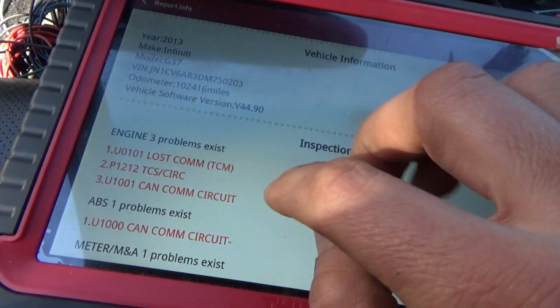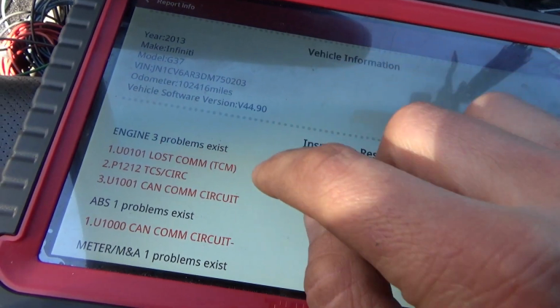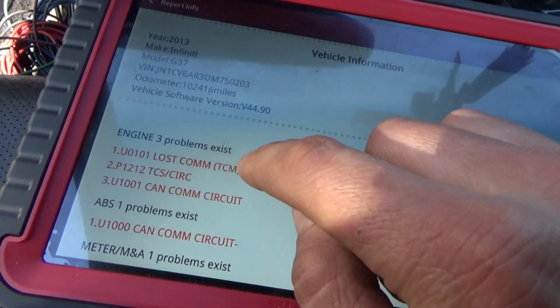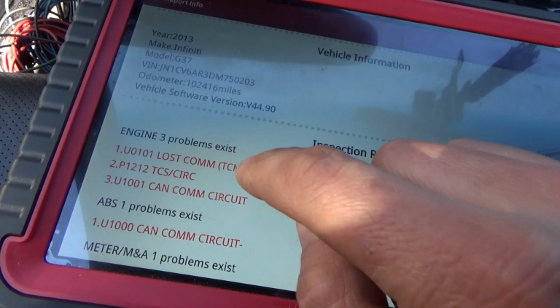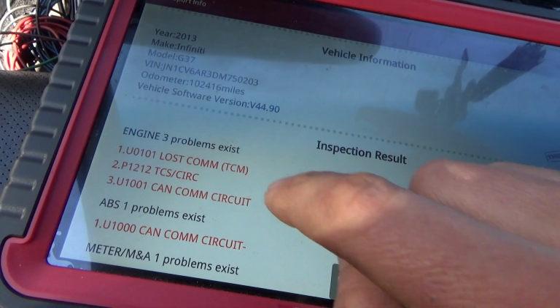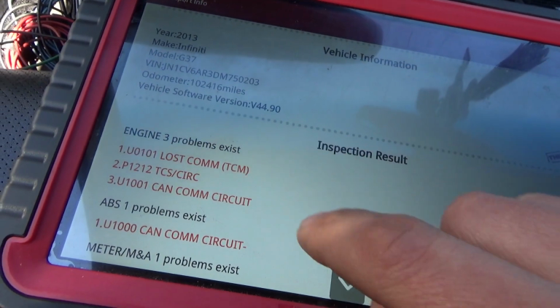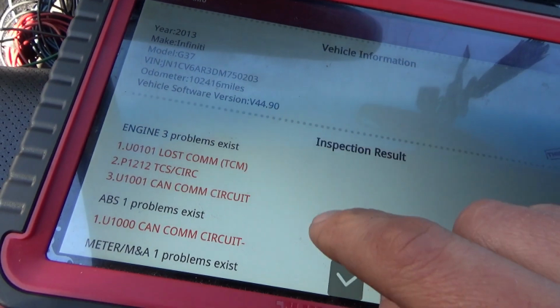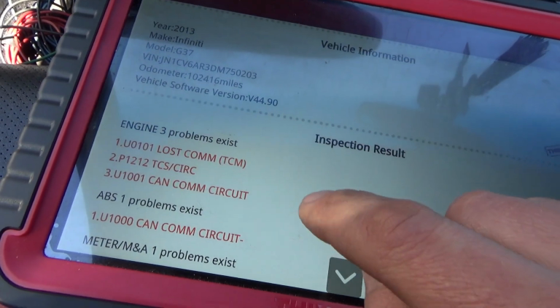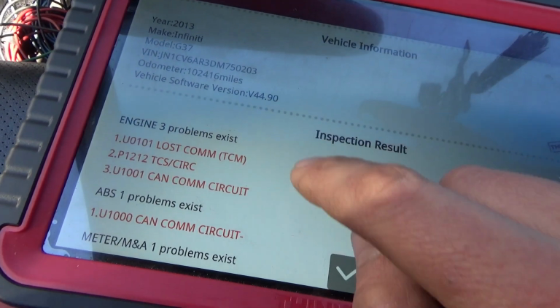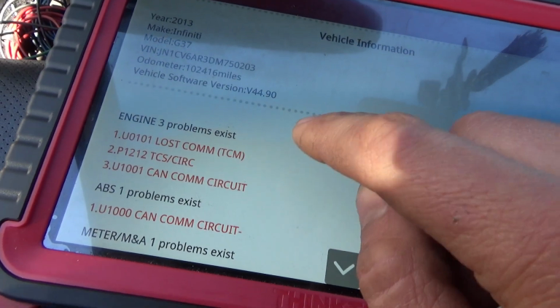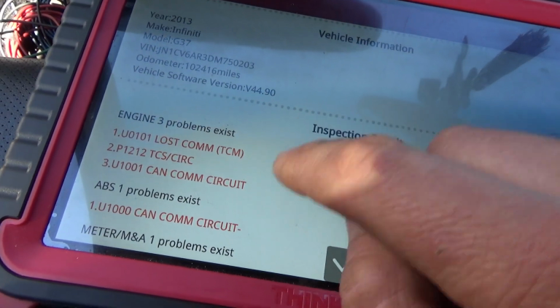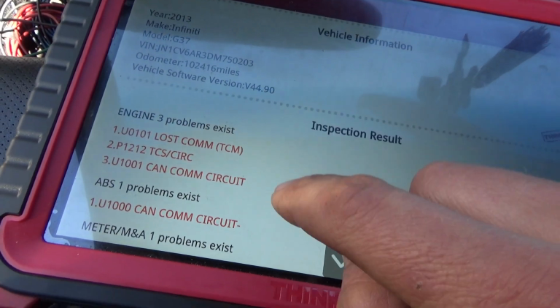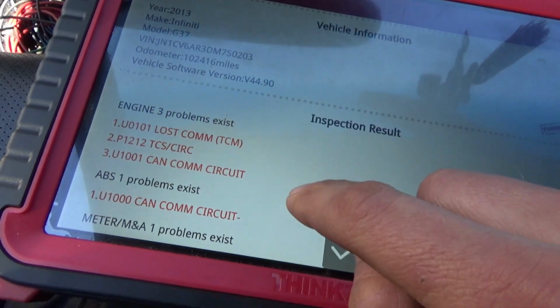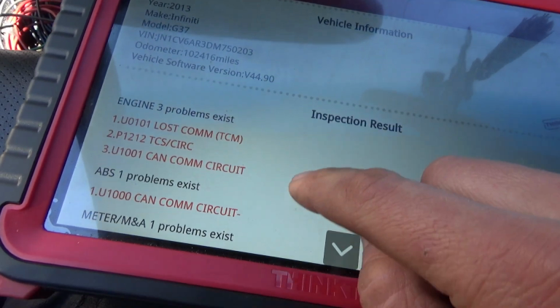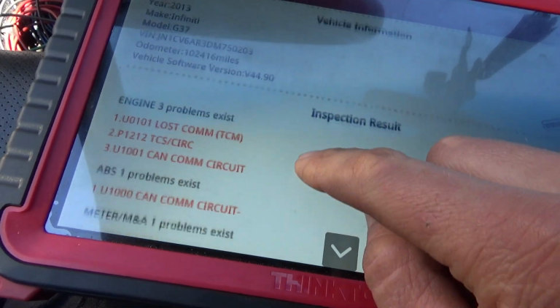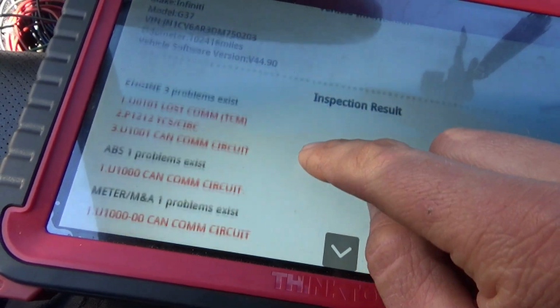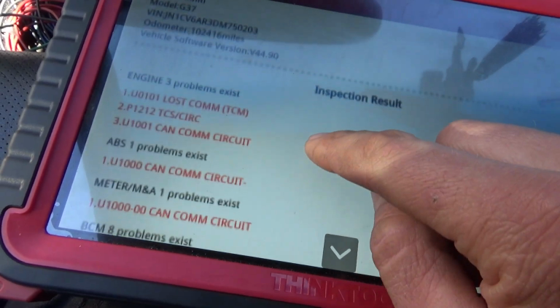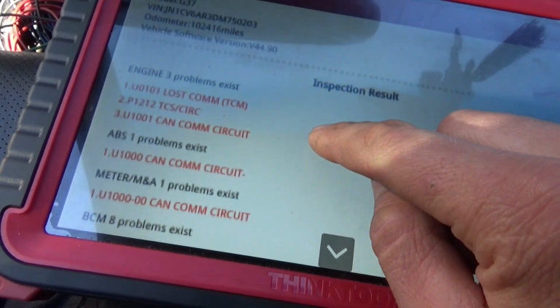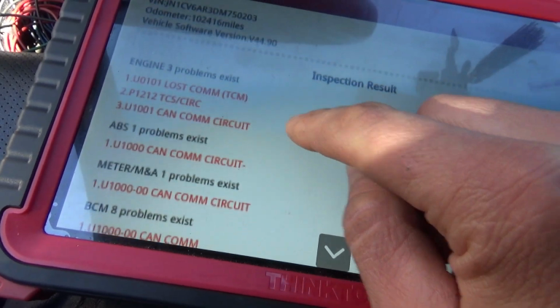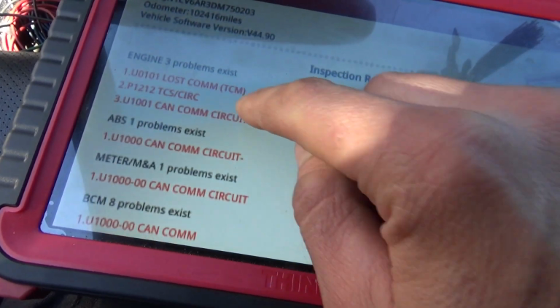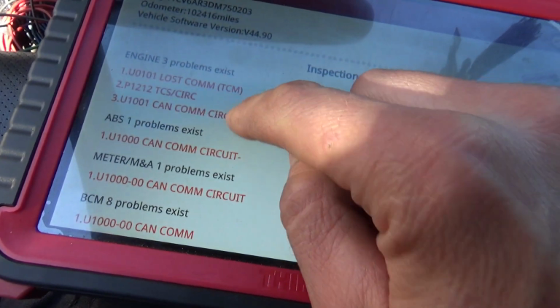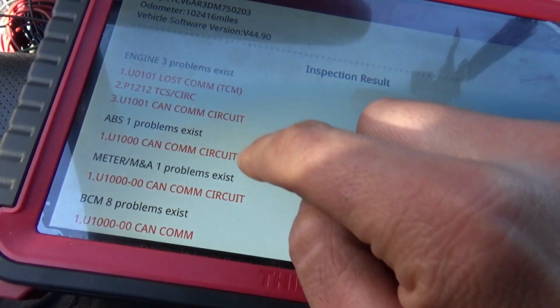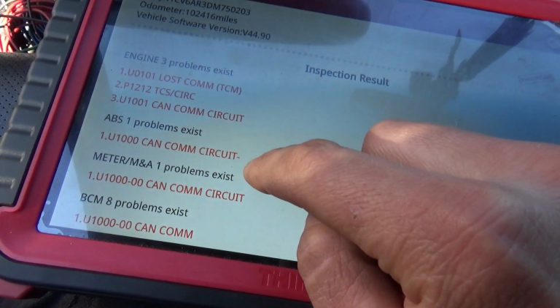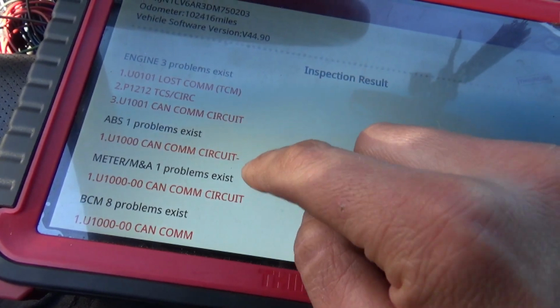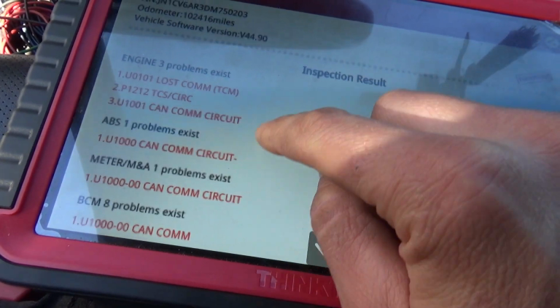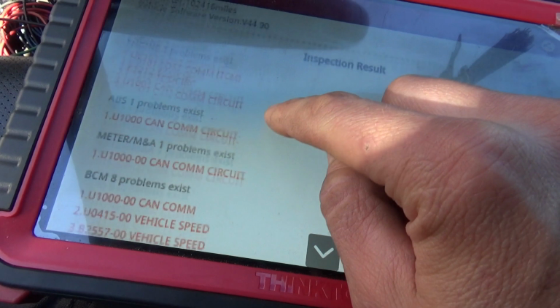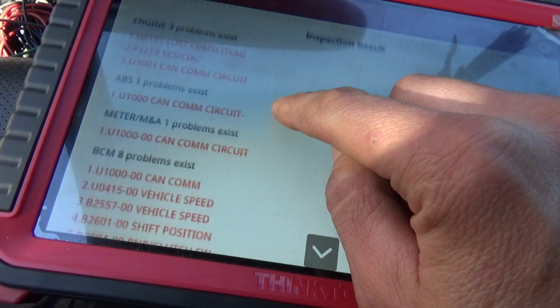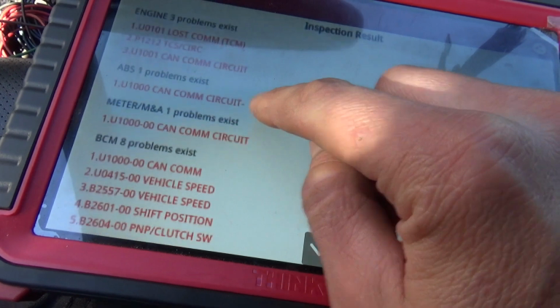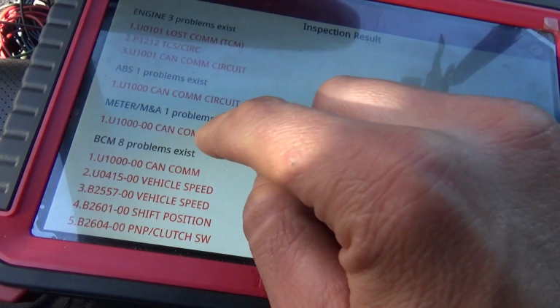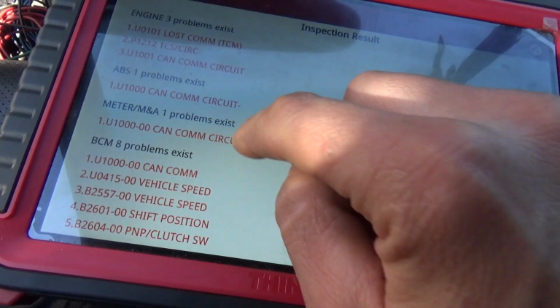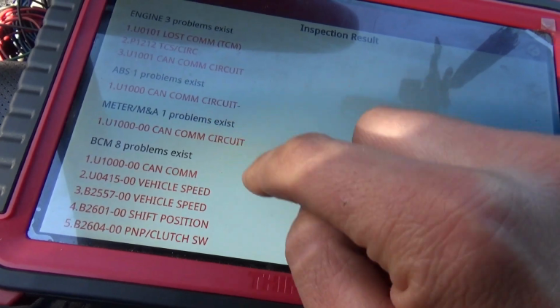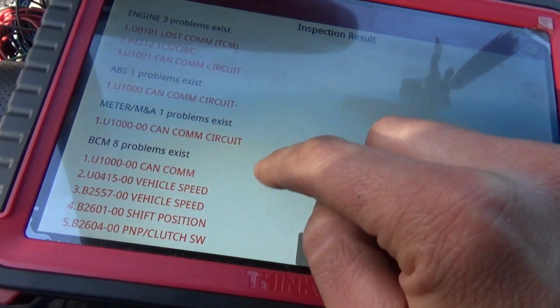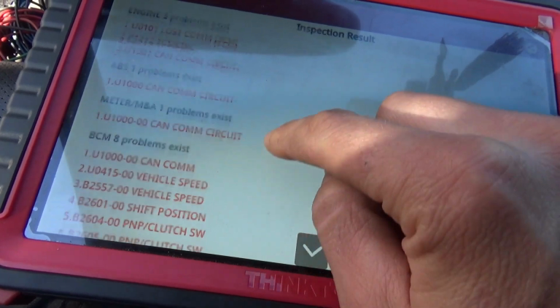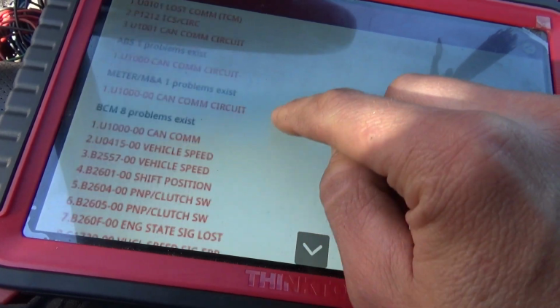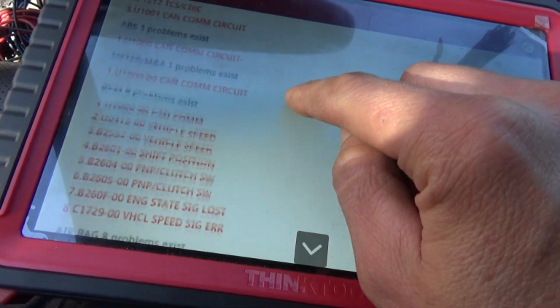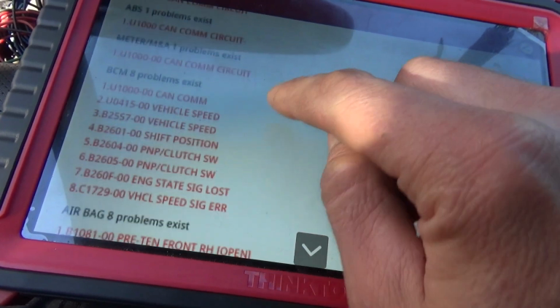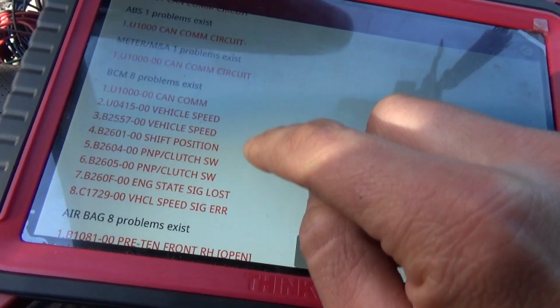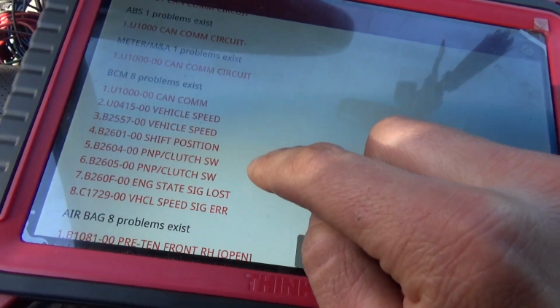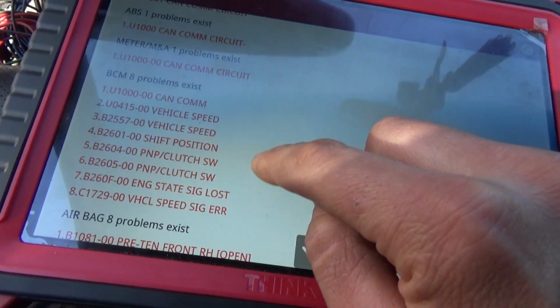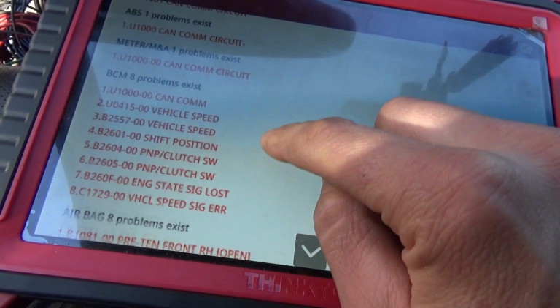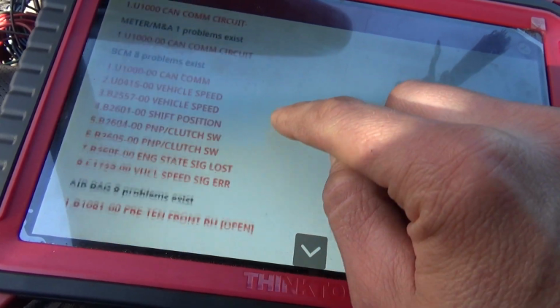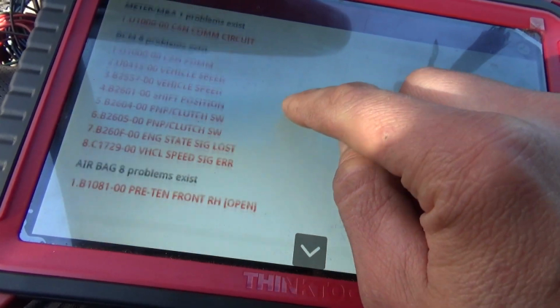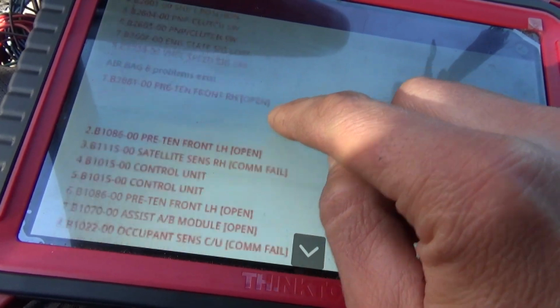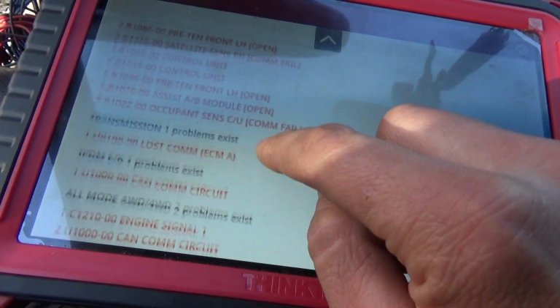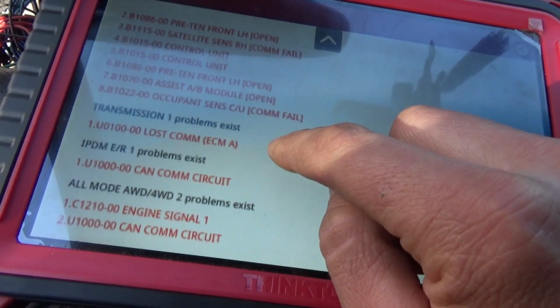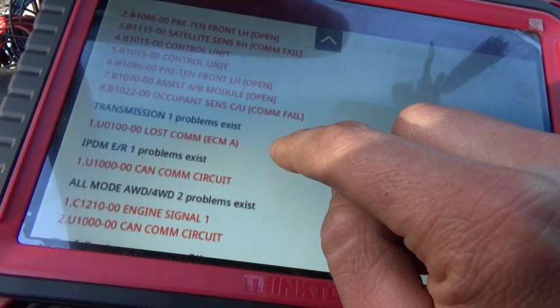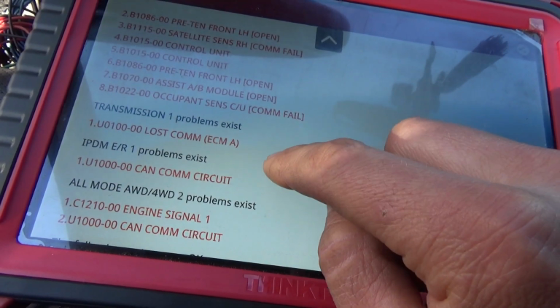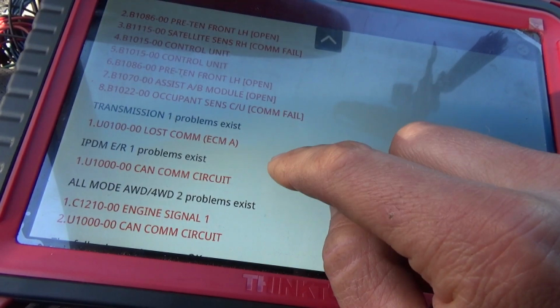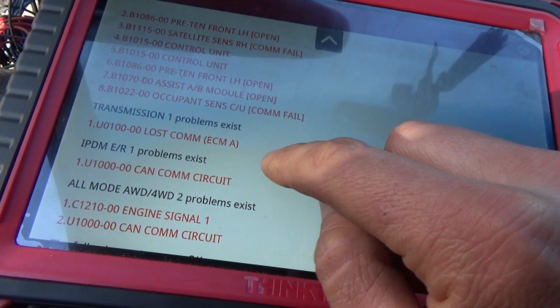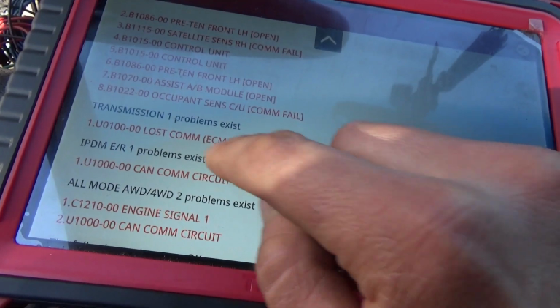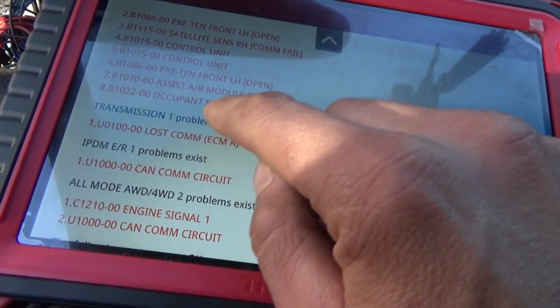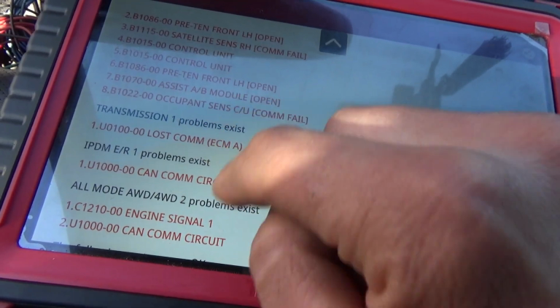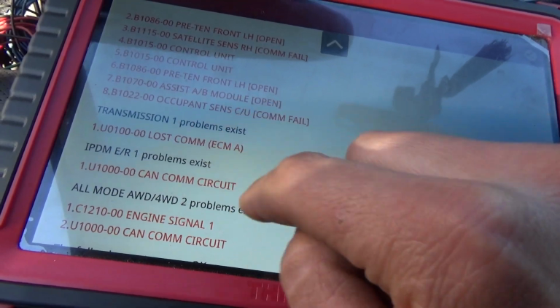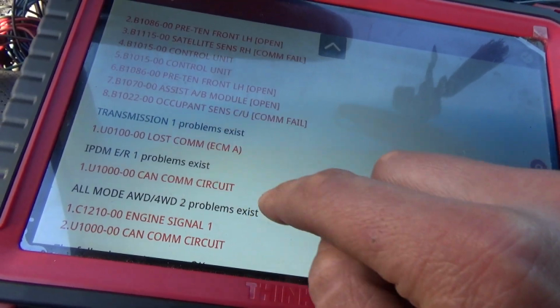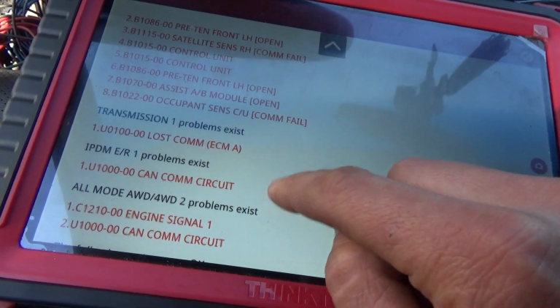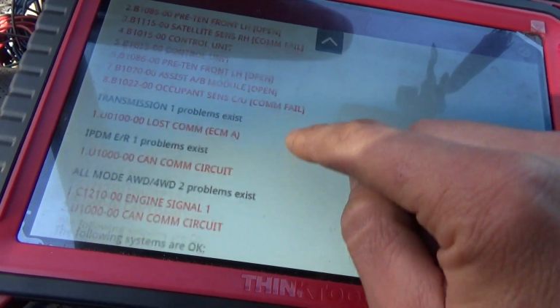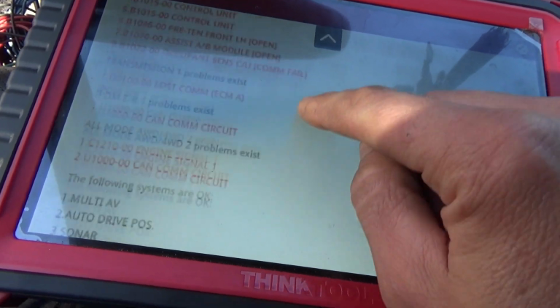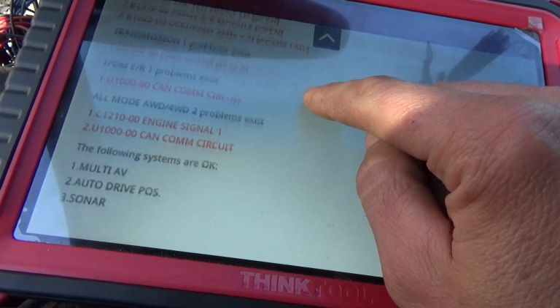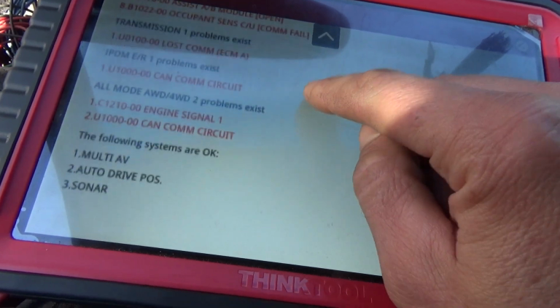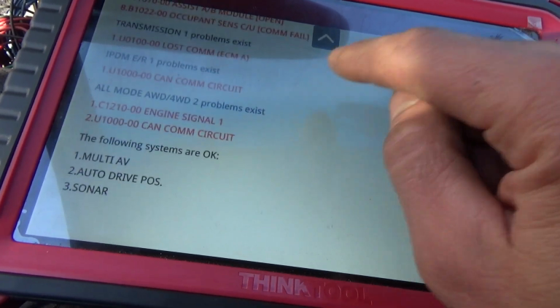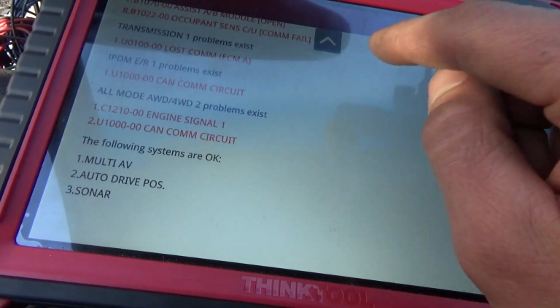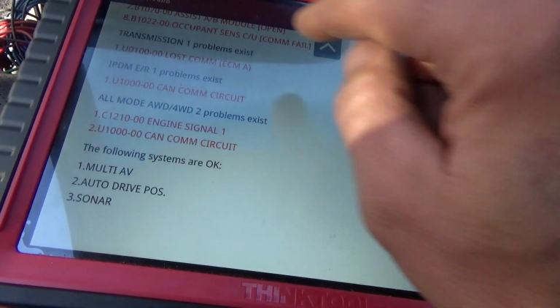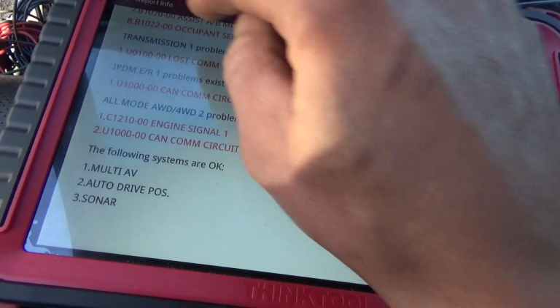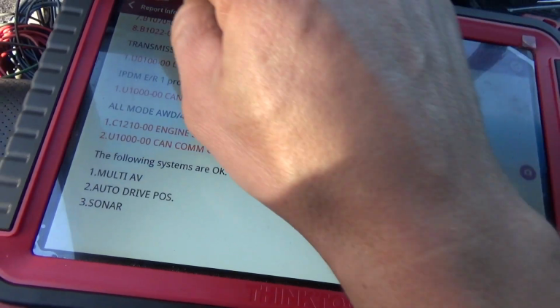So: engine — lost comm, CAN comm circuit, CAN comm circuit, CAN comm circuit — lost comm, lost comm. Multiple modules are all reporting lost communication and CAN circuit faults.